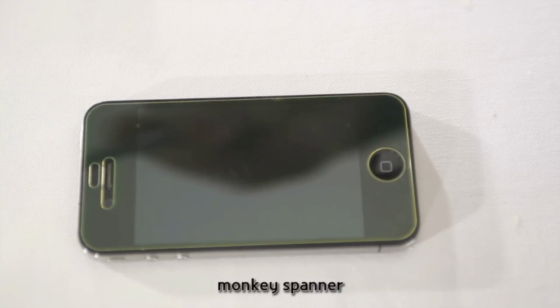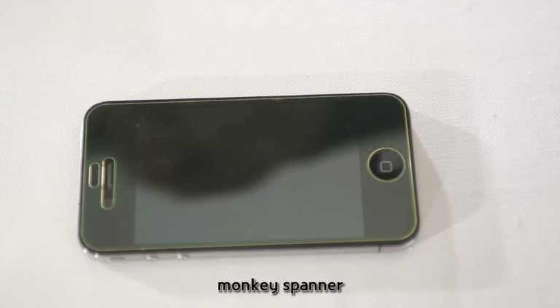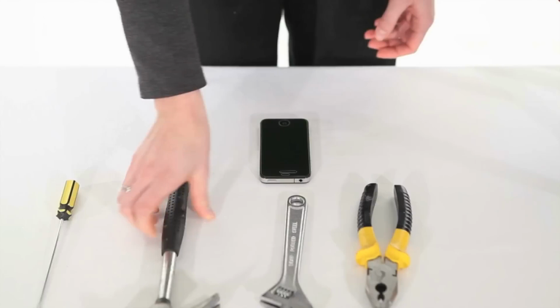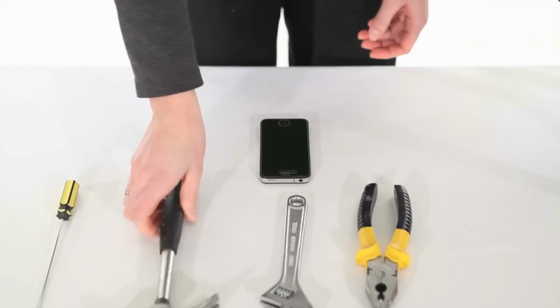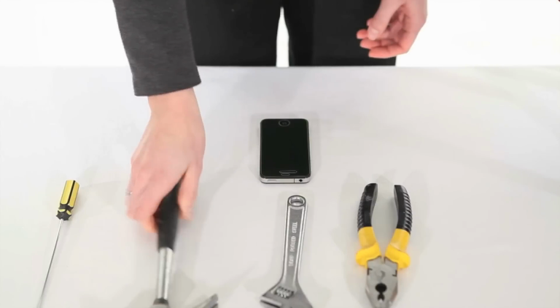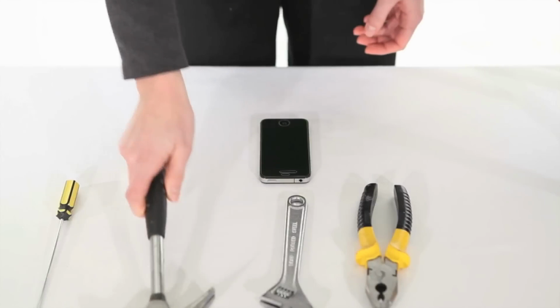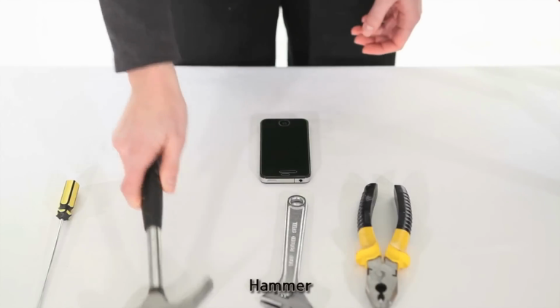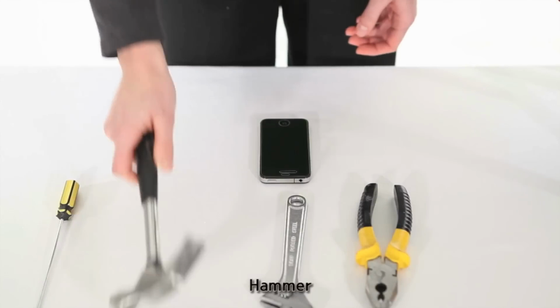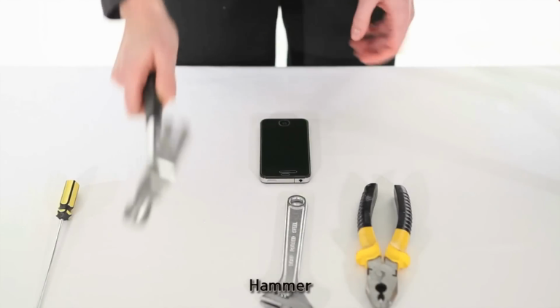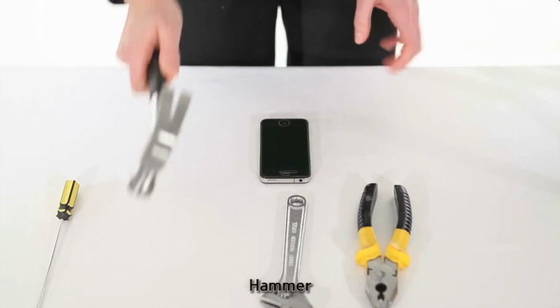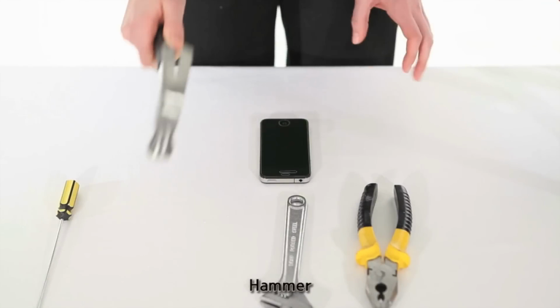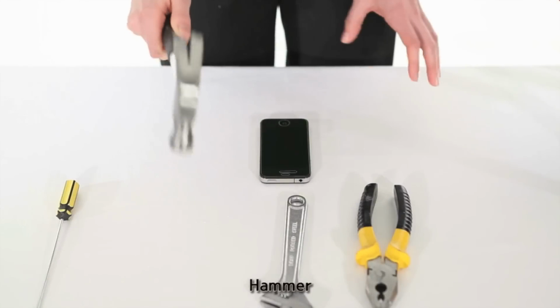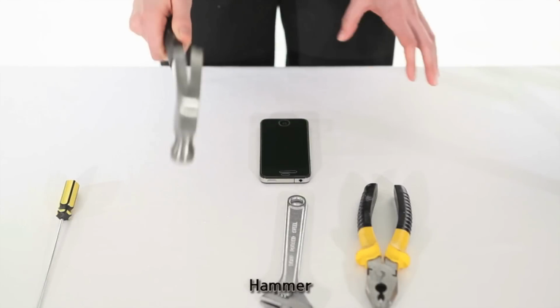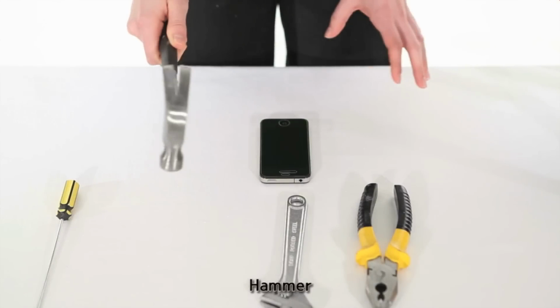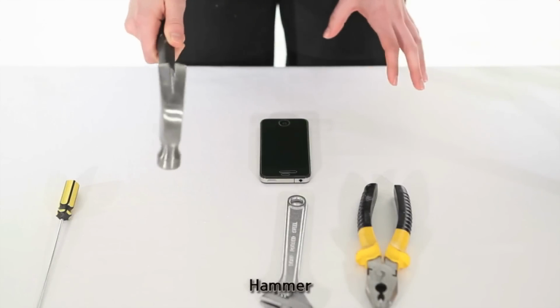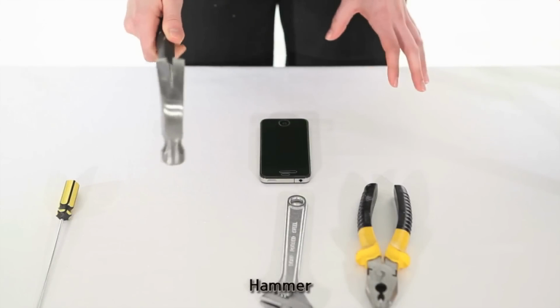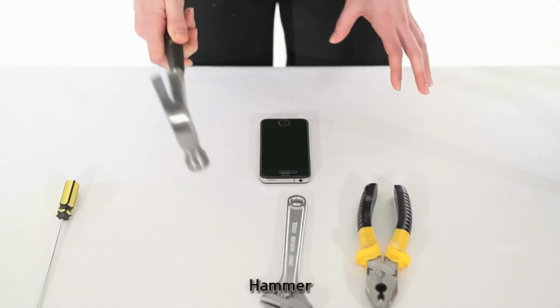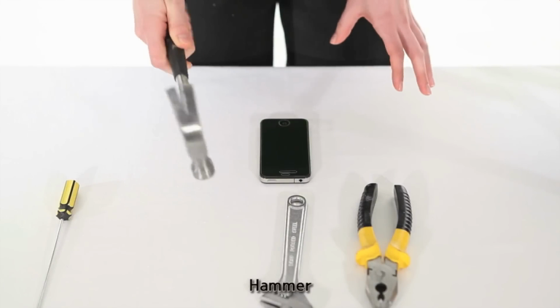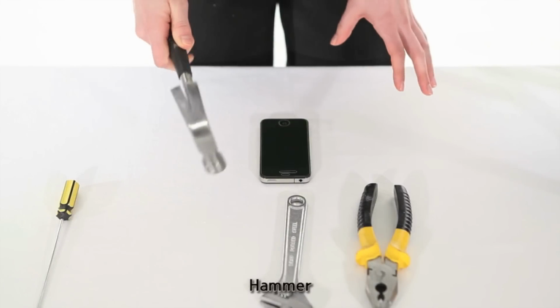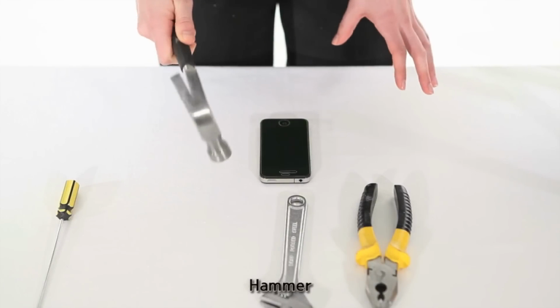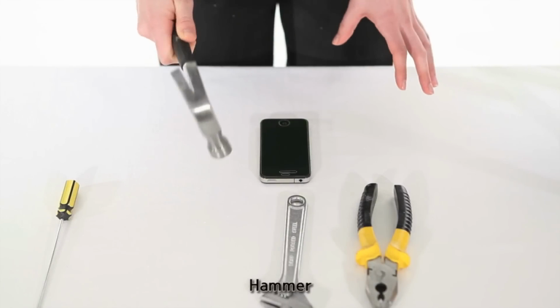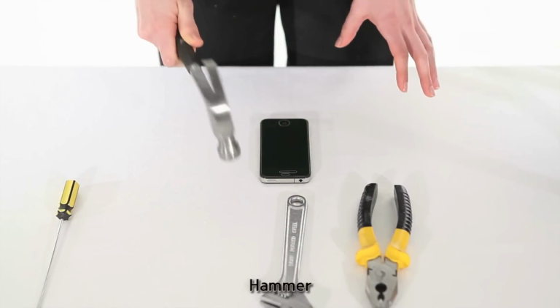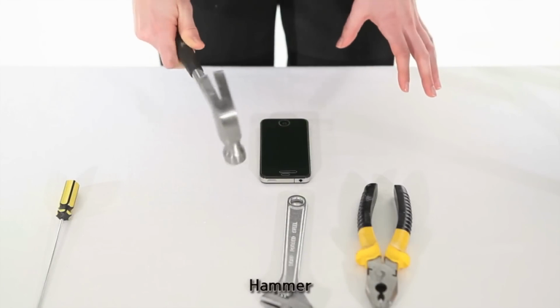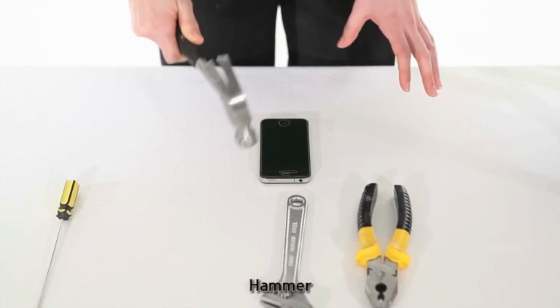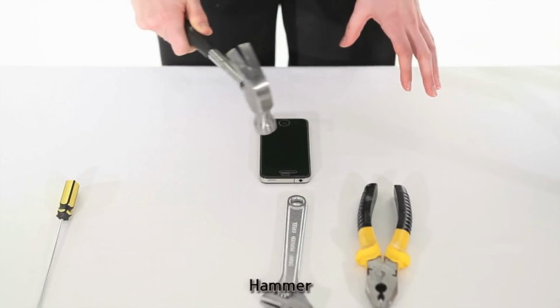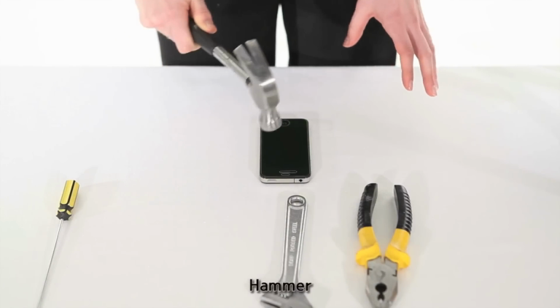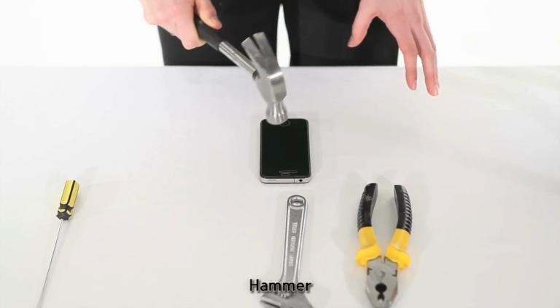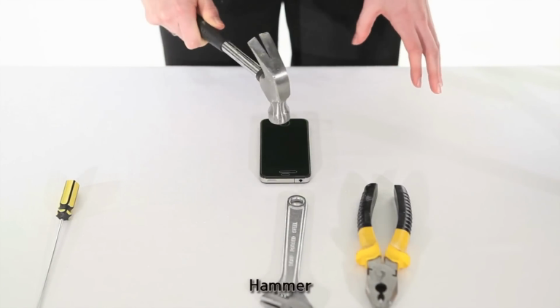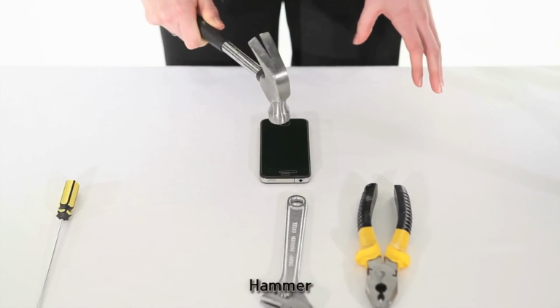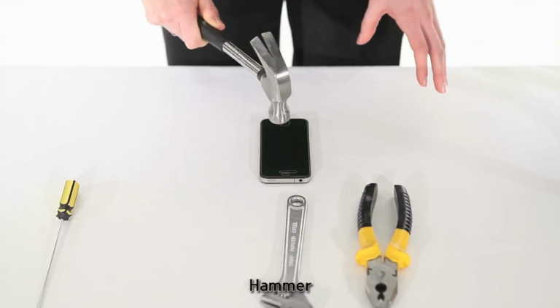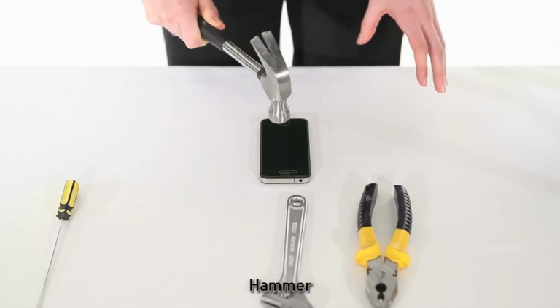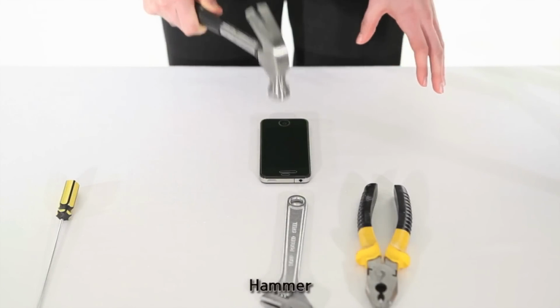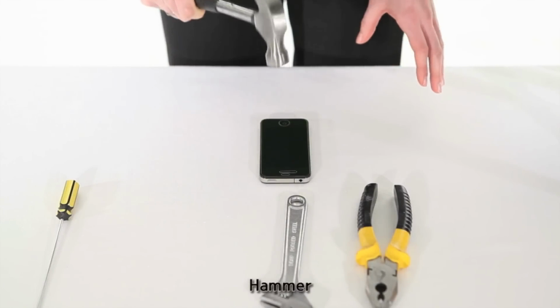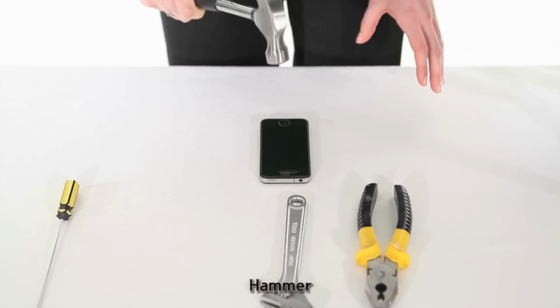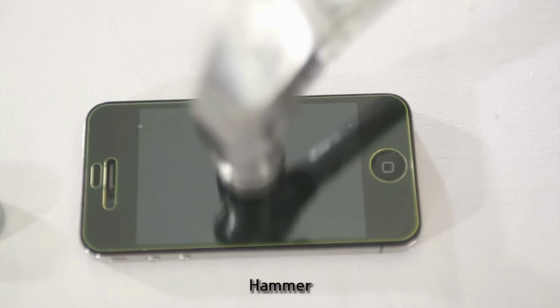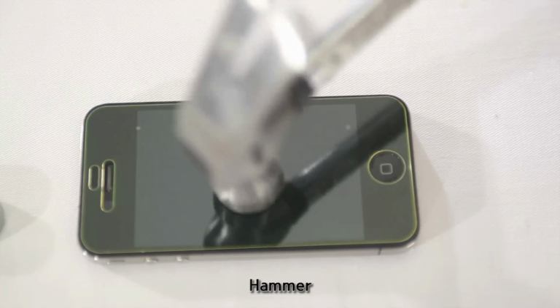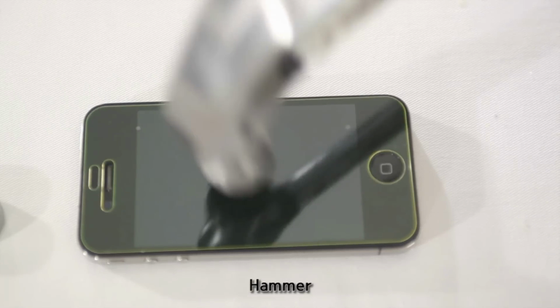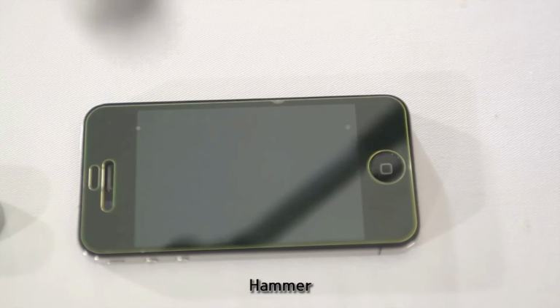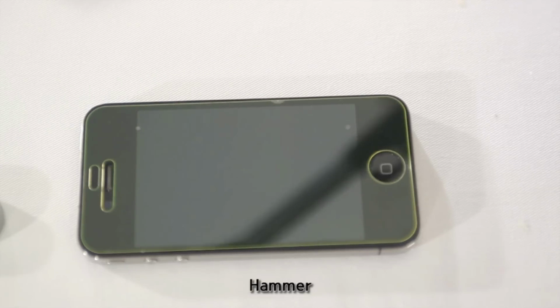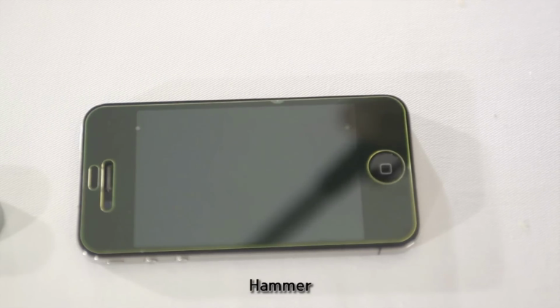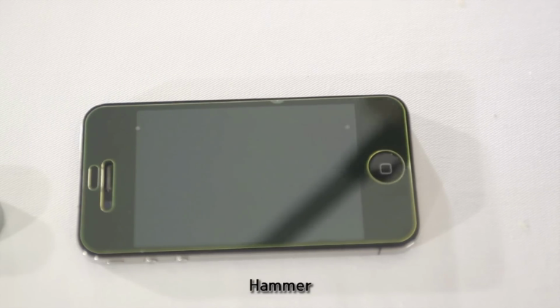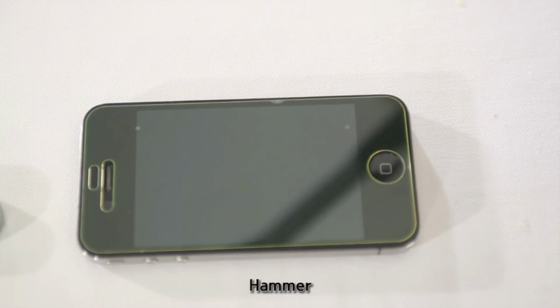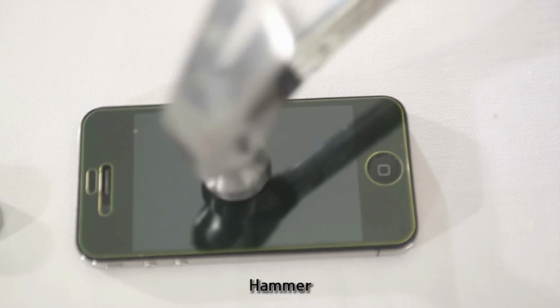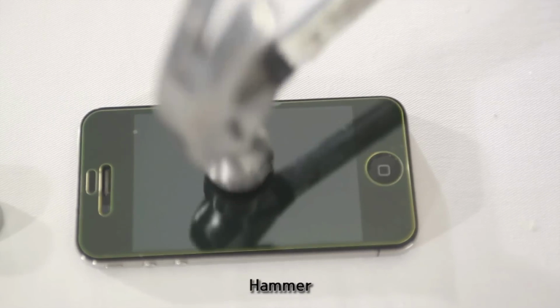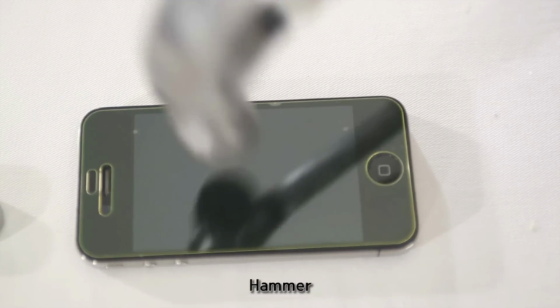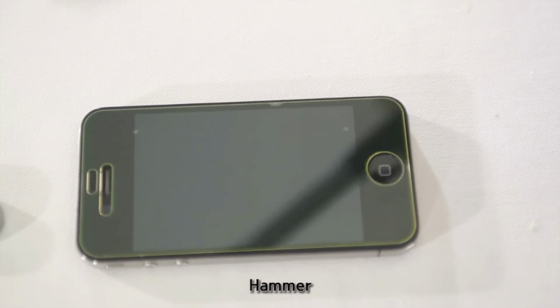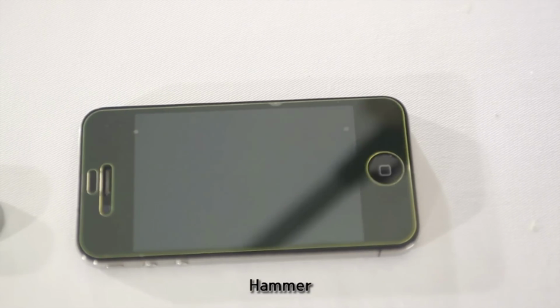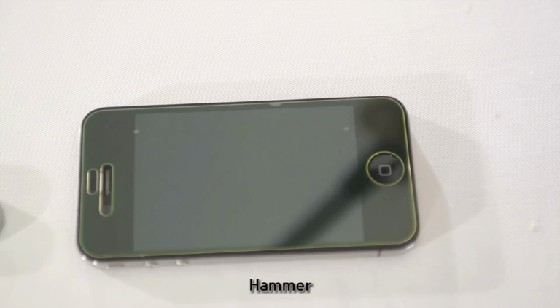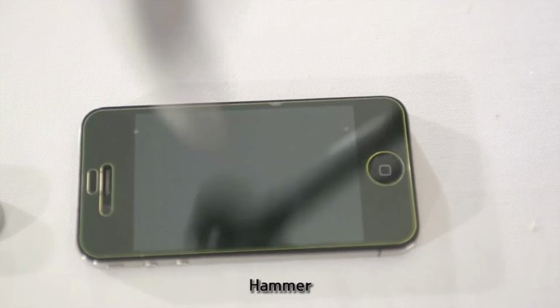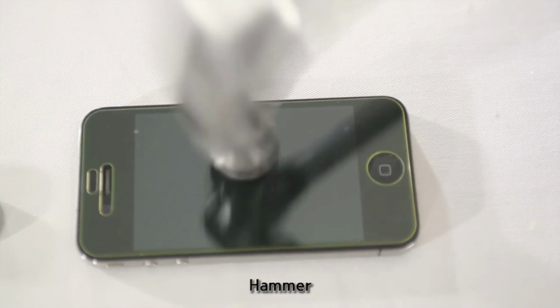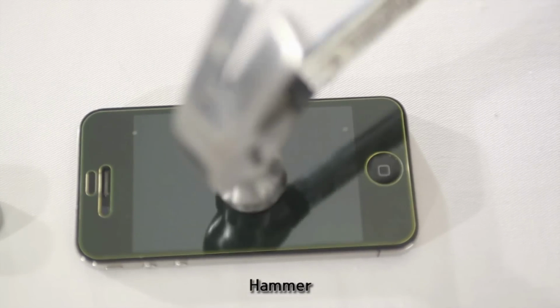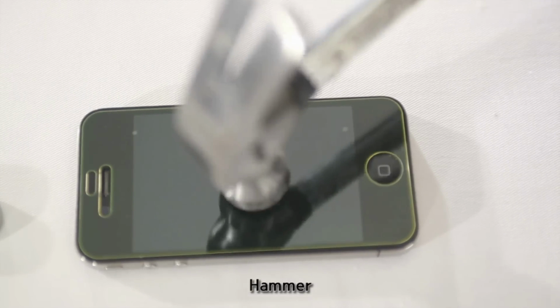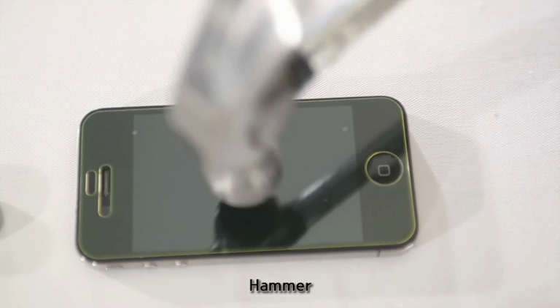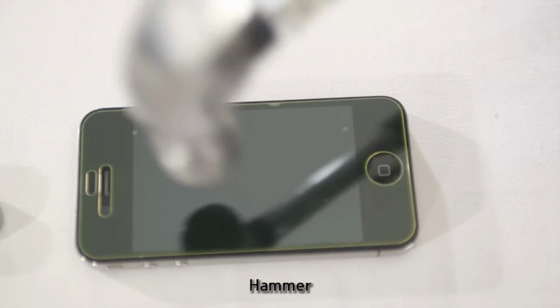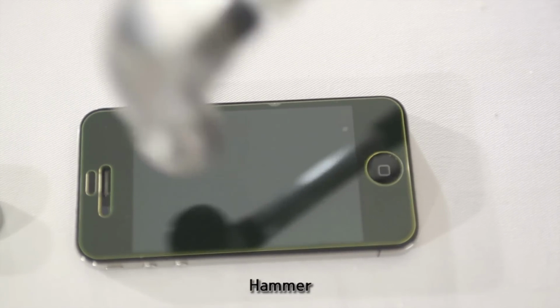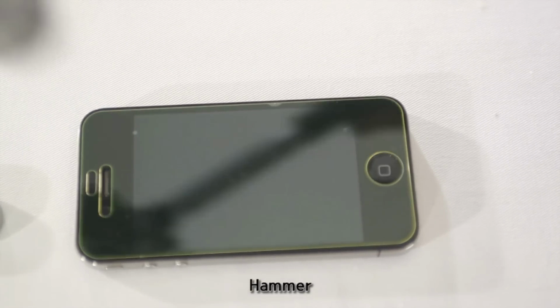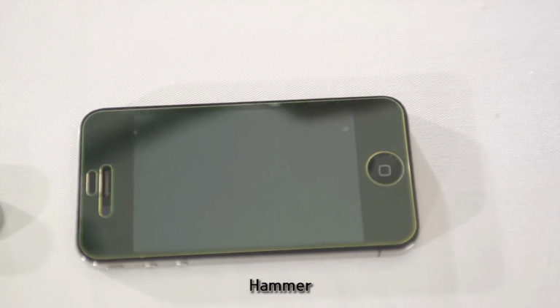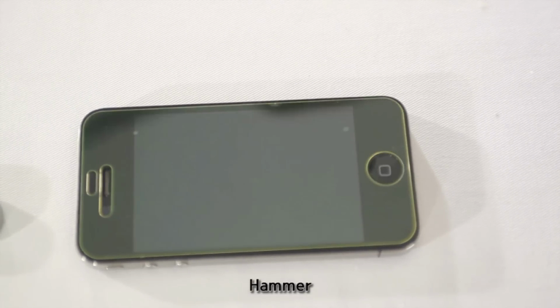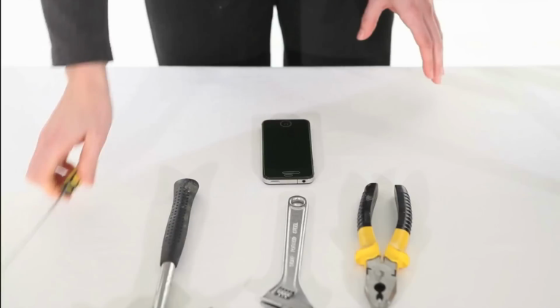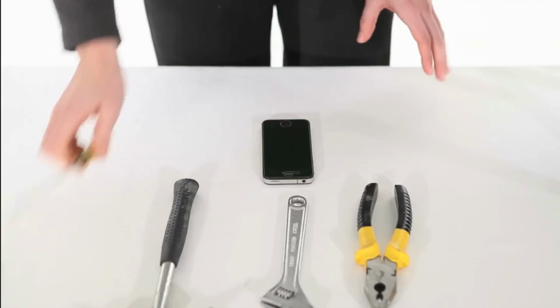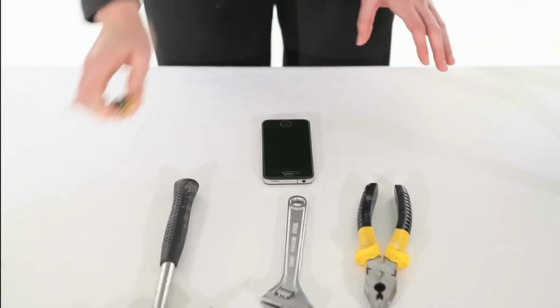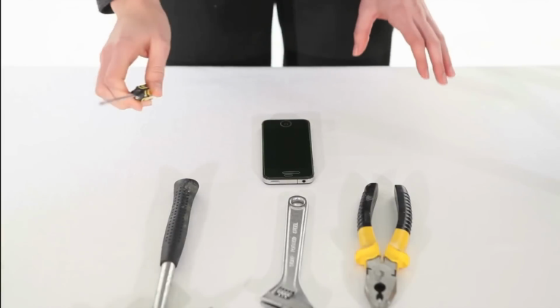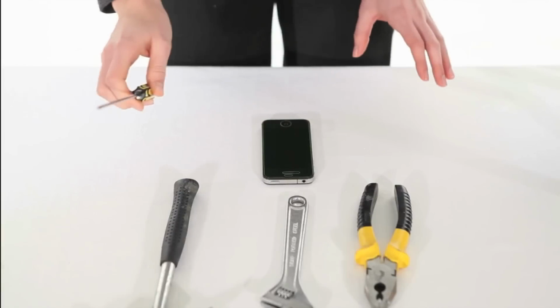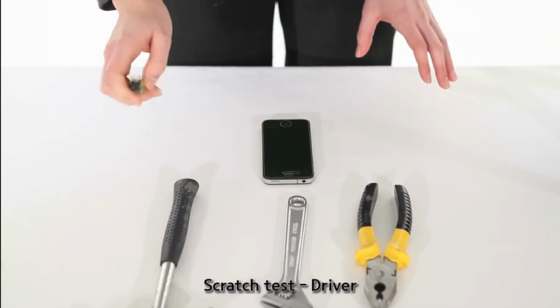And I'm really nervous about the hammer. Ready? One, two, three. And finally,